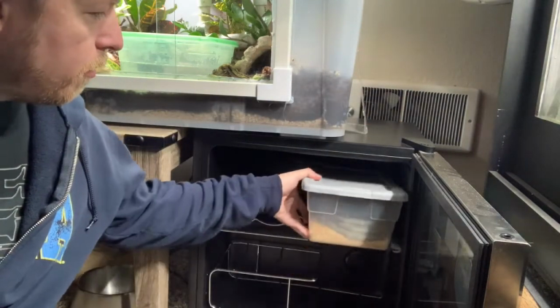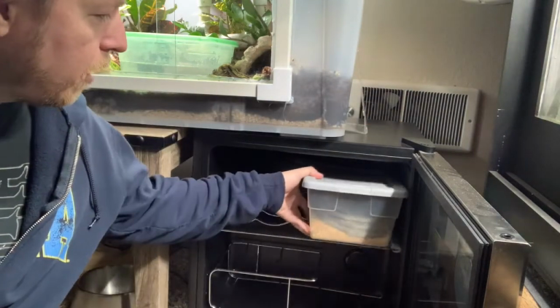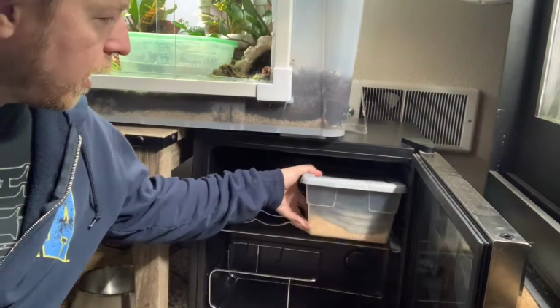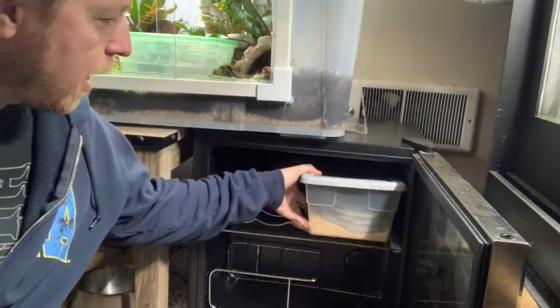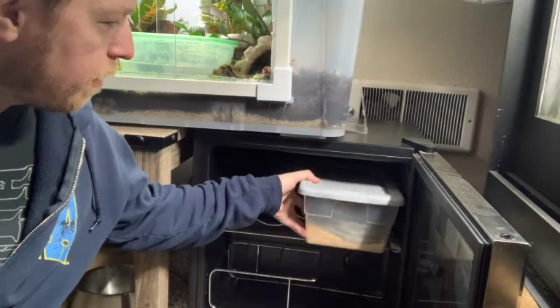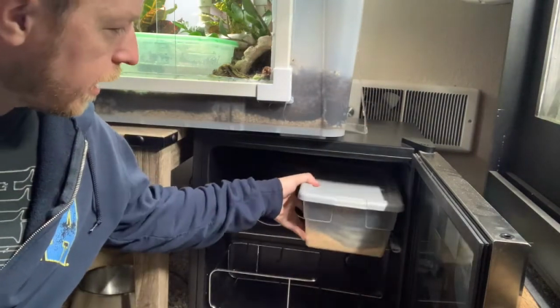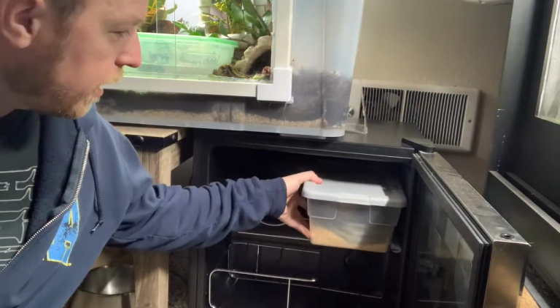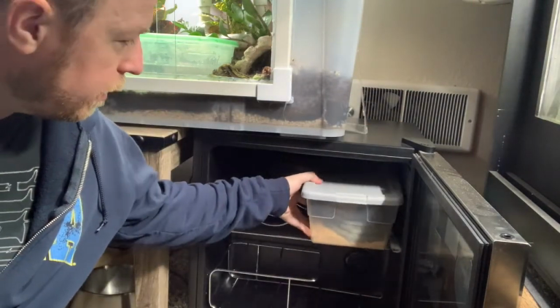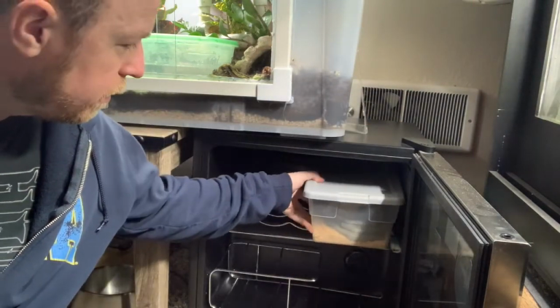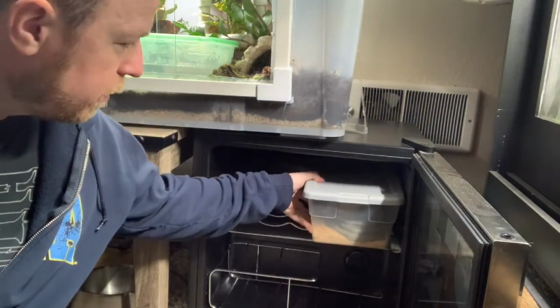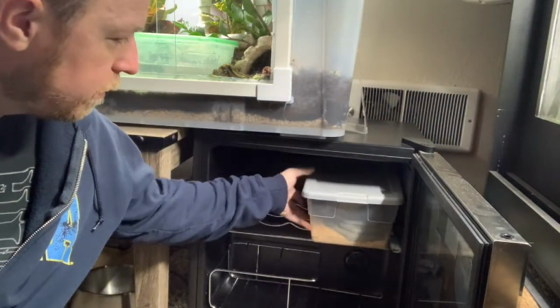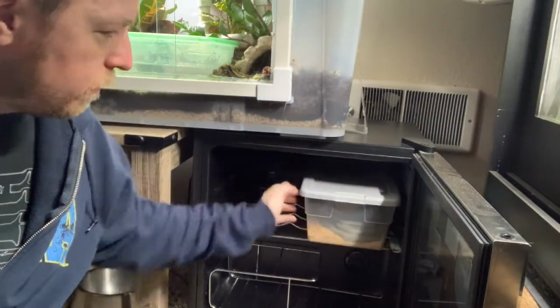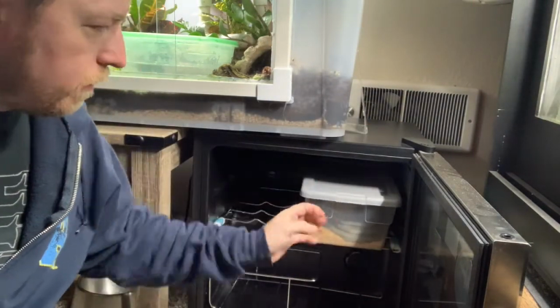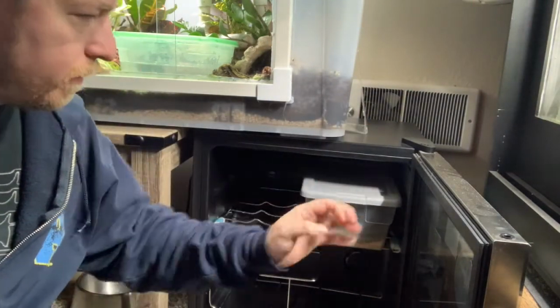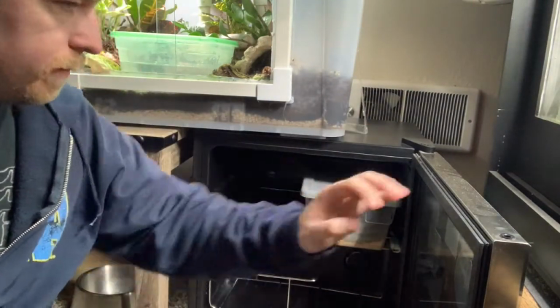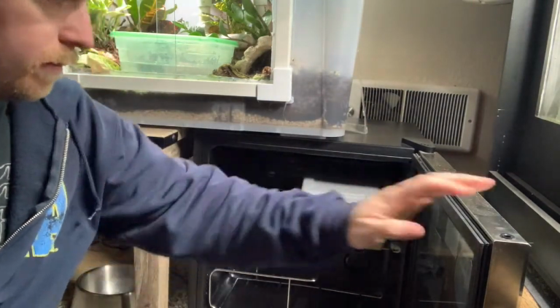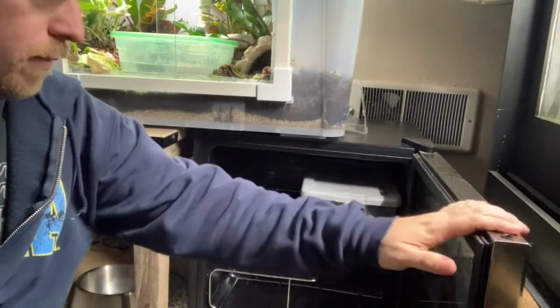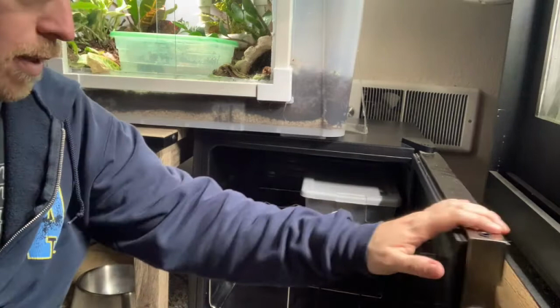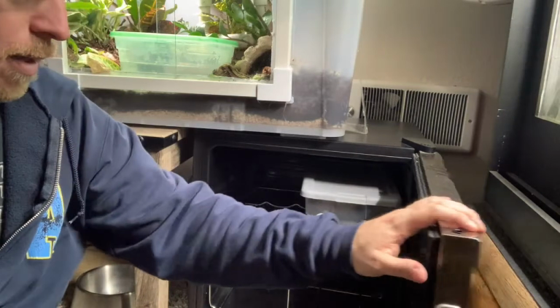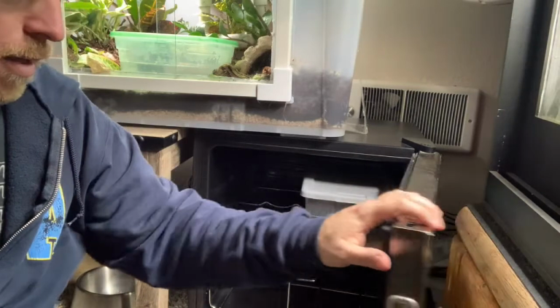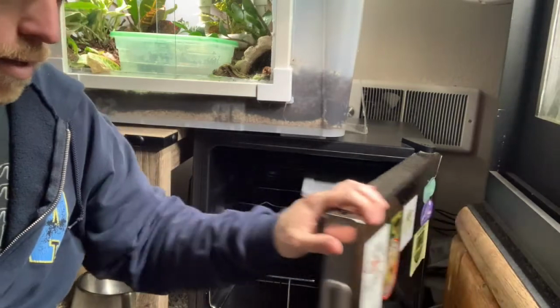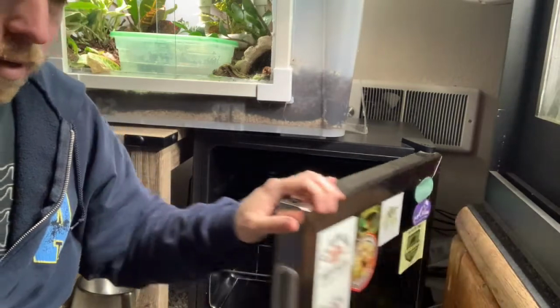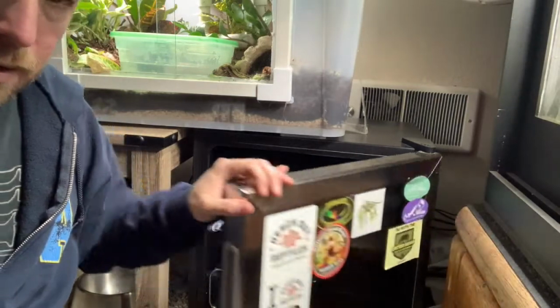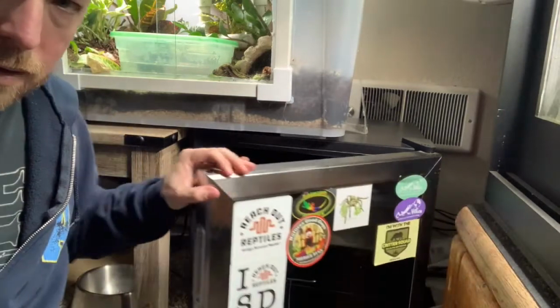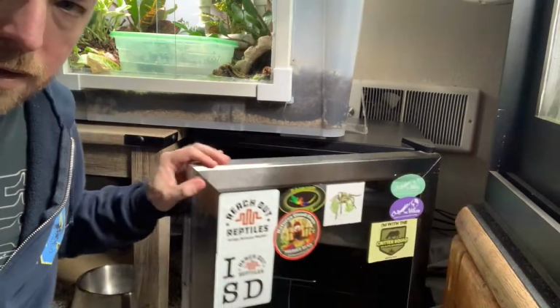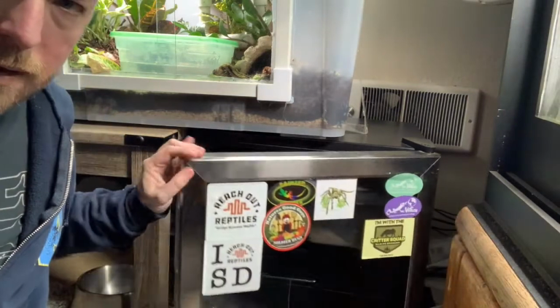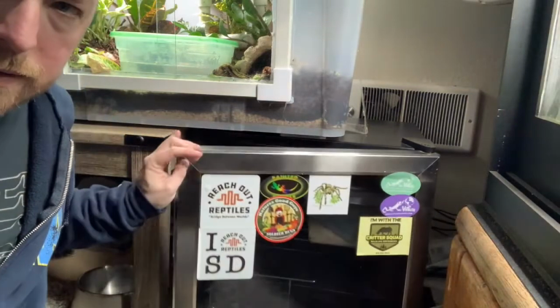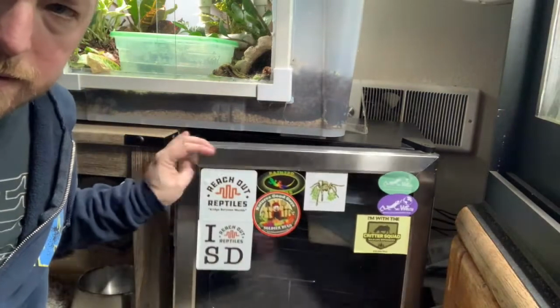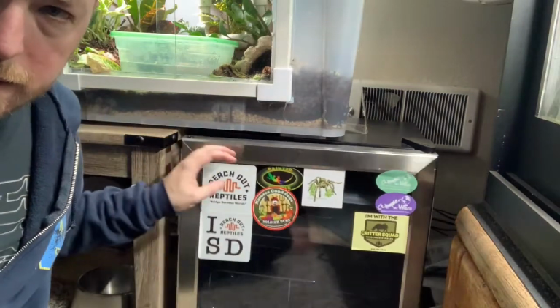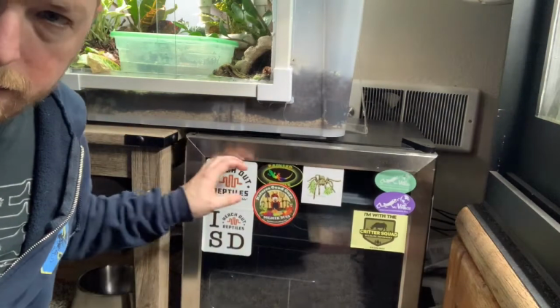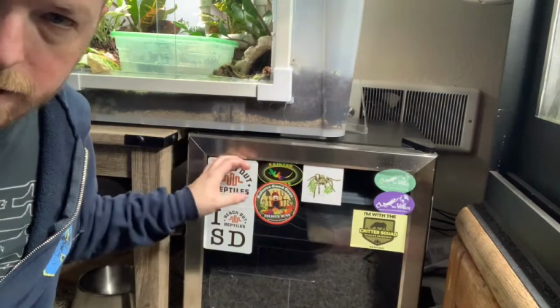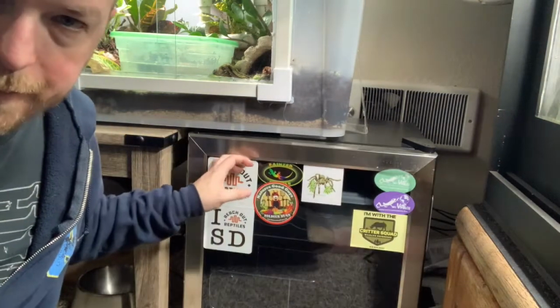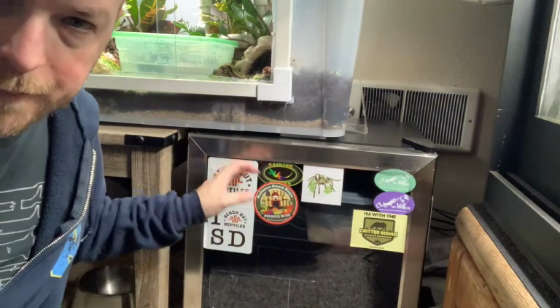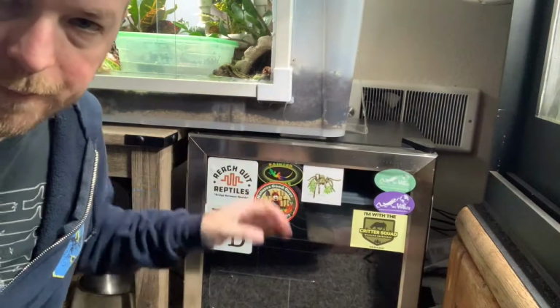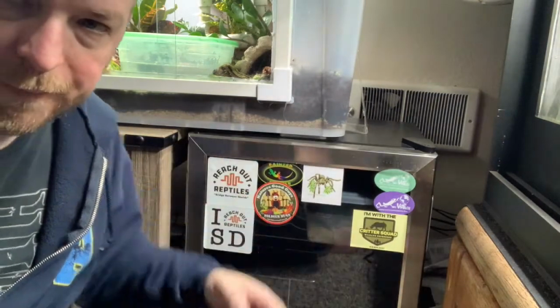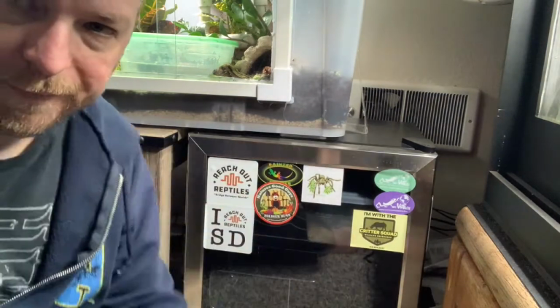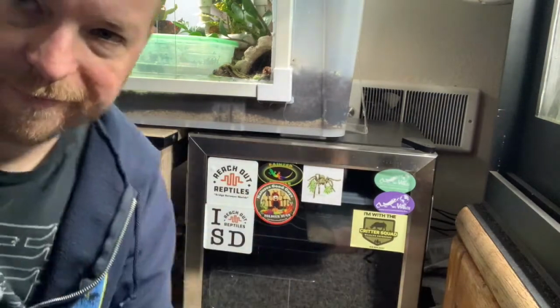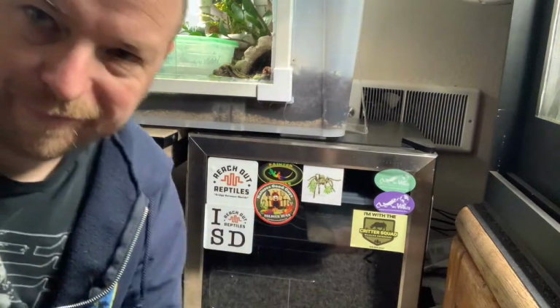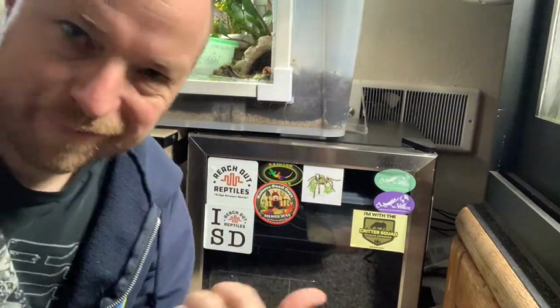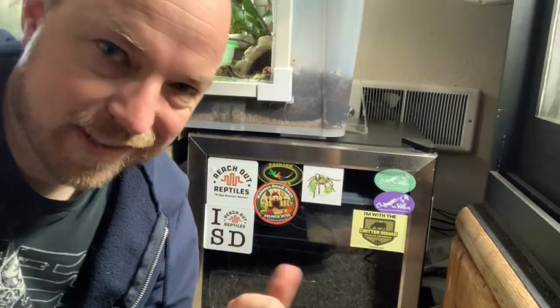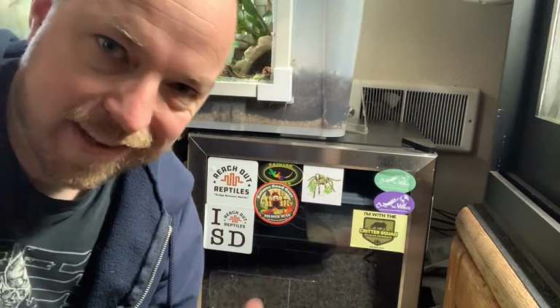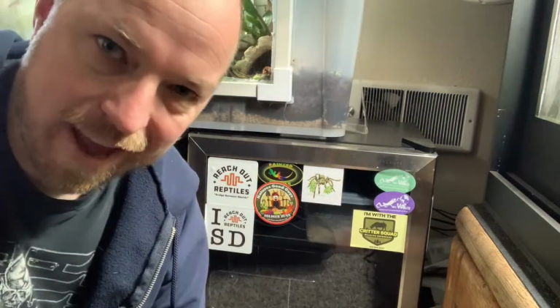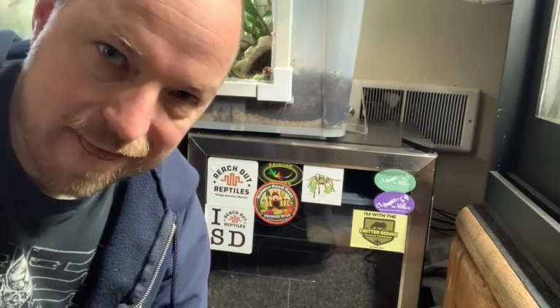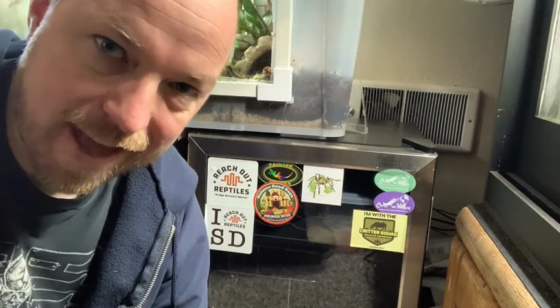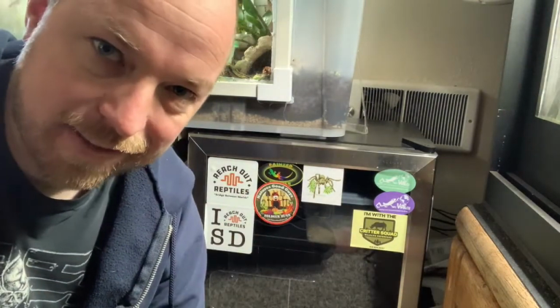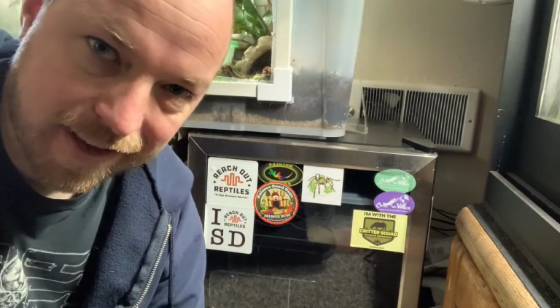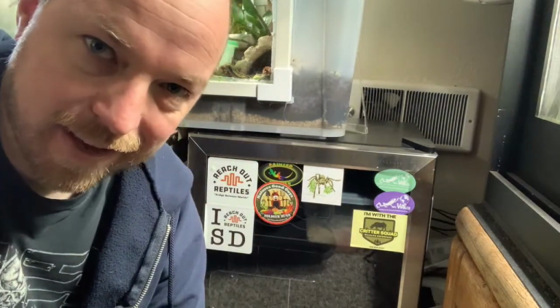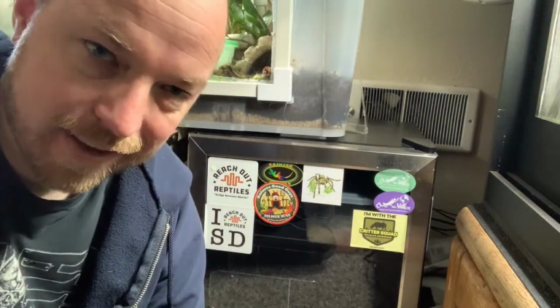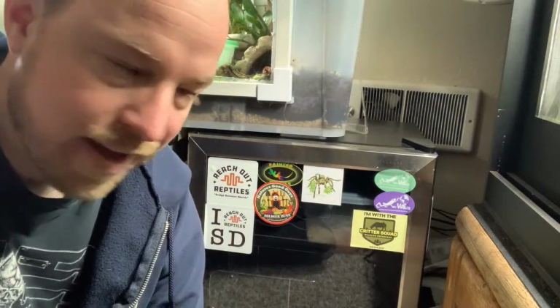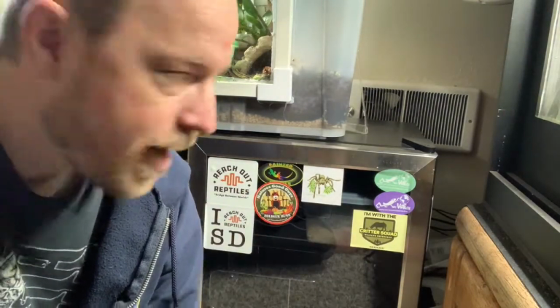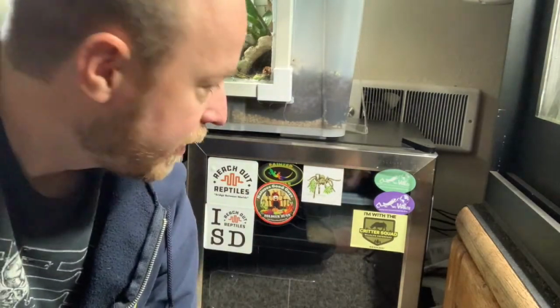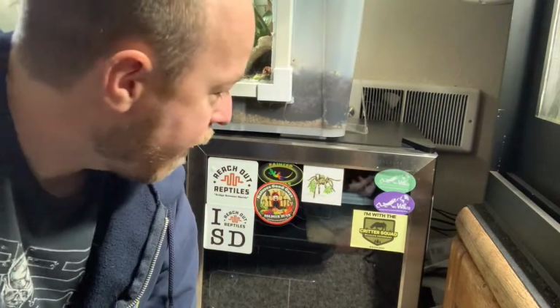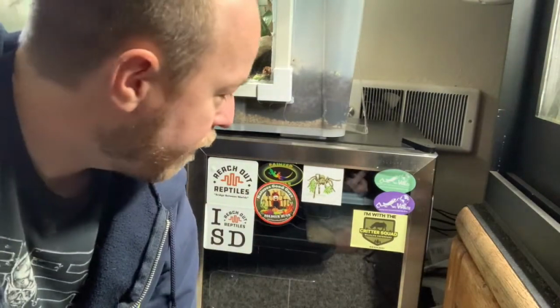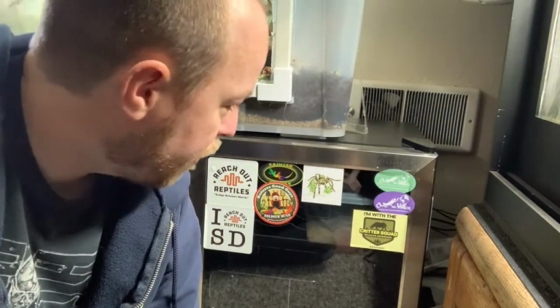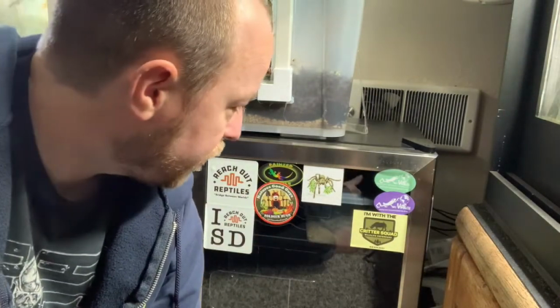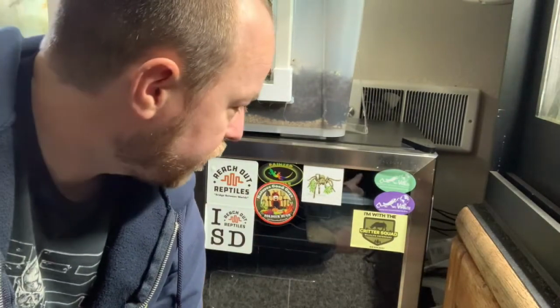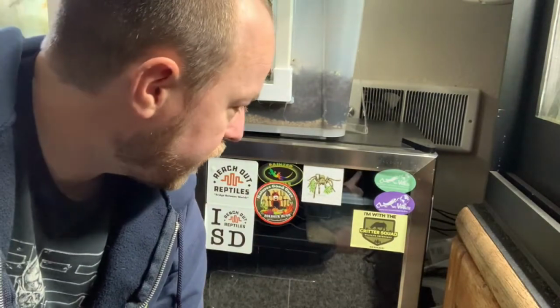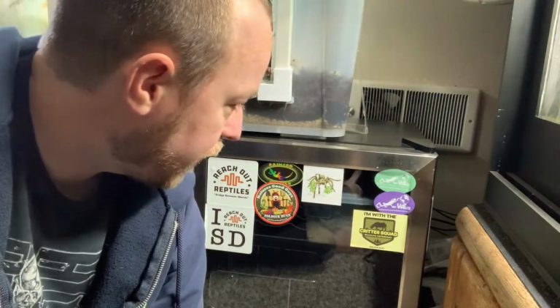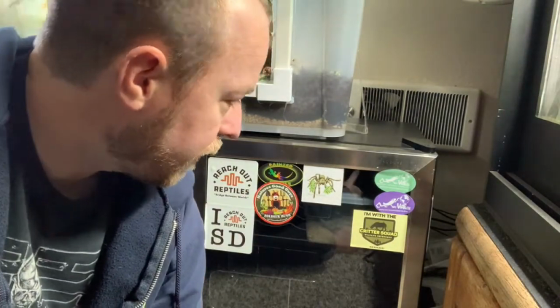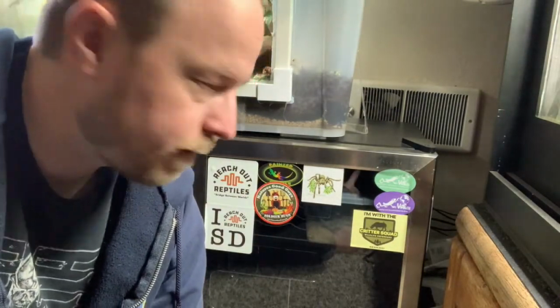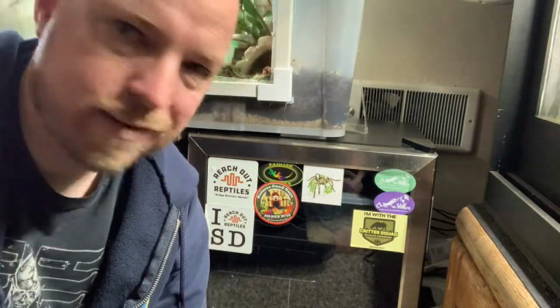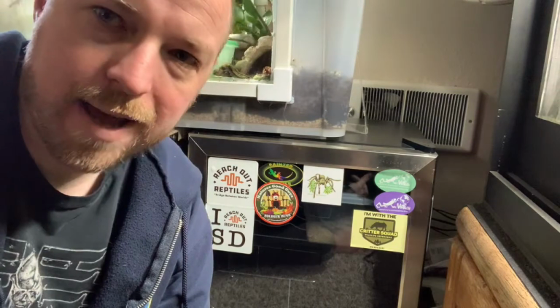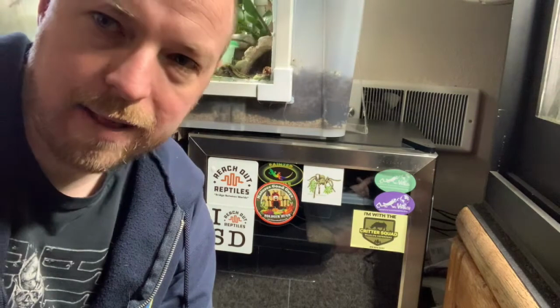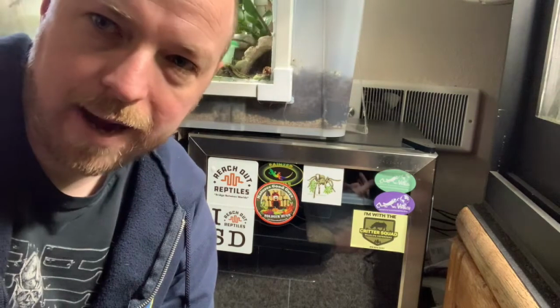Take the bin — Summer's there in his hide hiding — plop it in, close the door, and that's it.